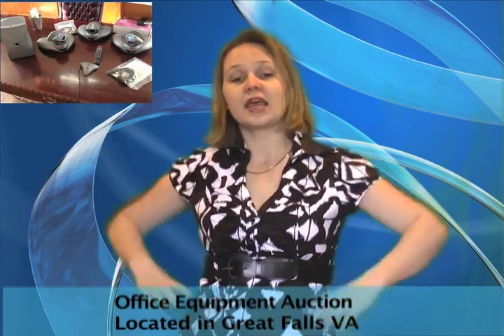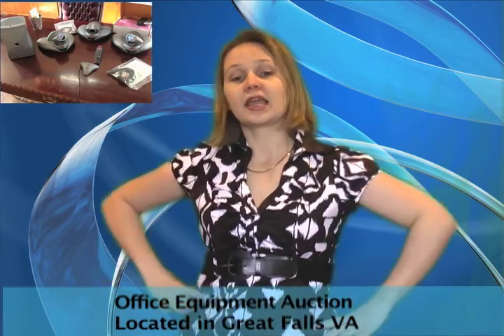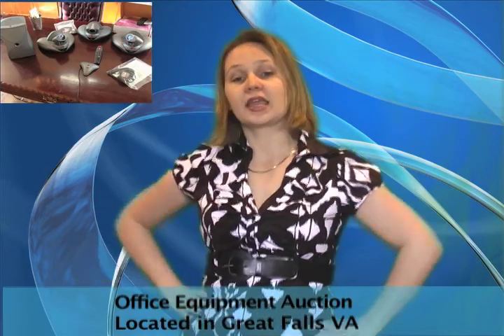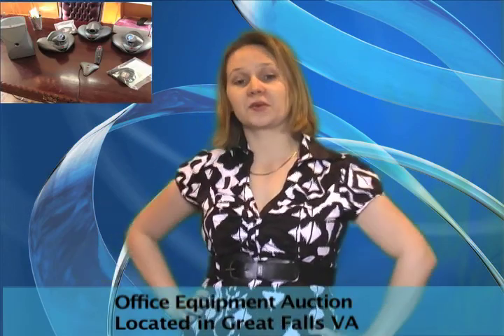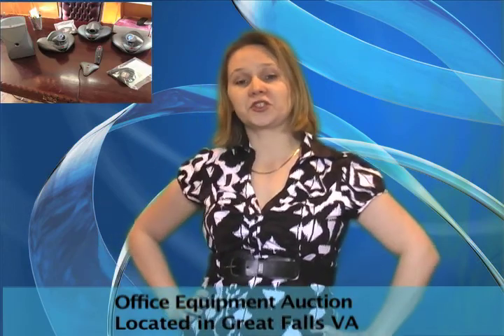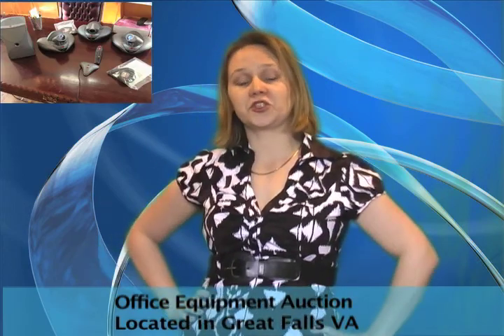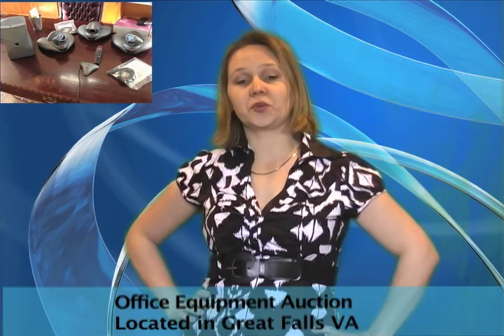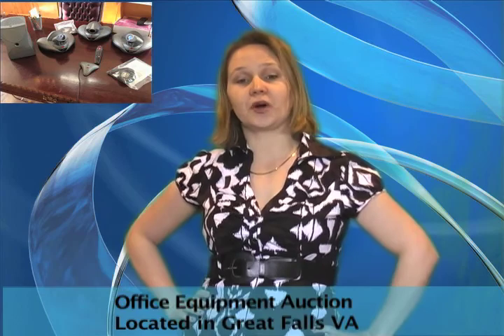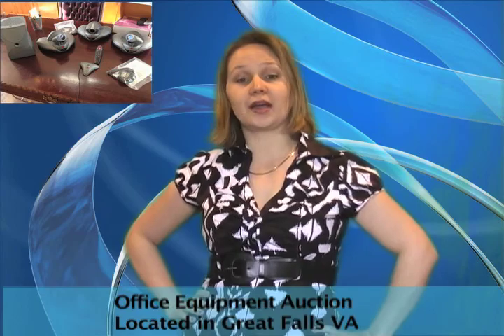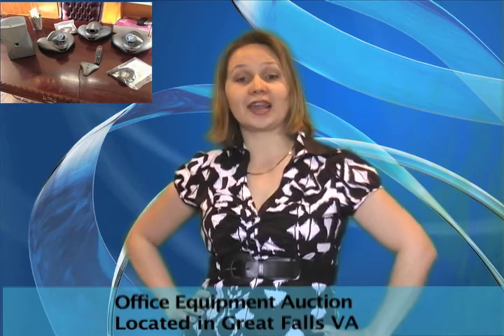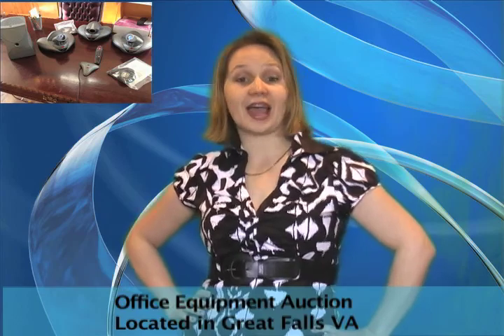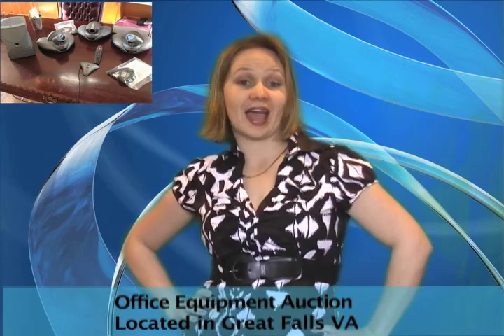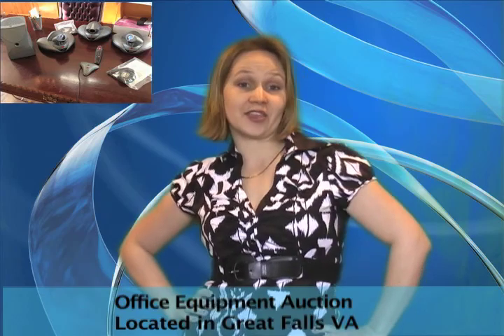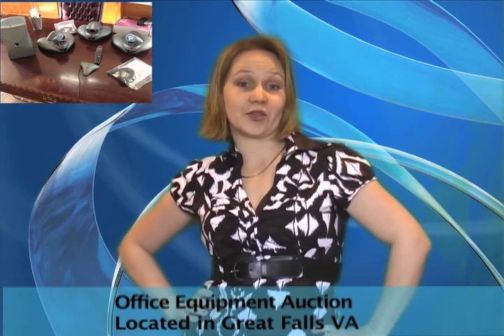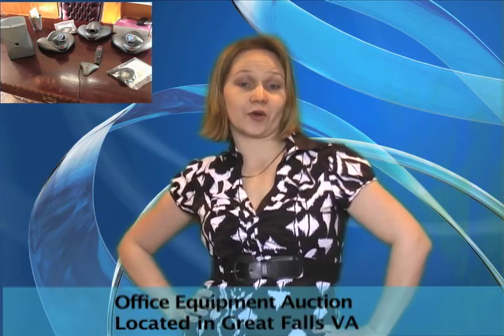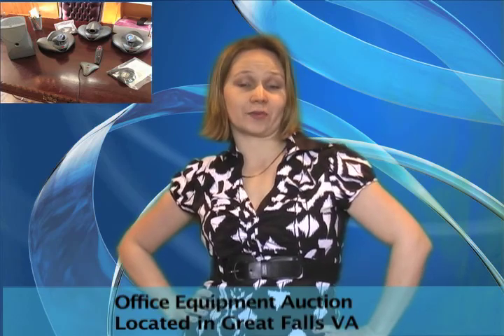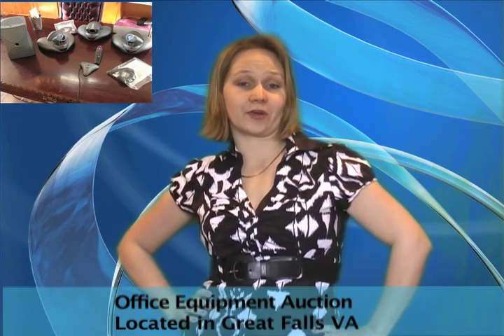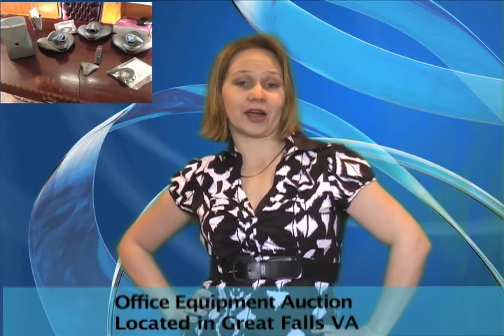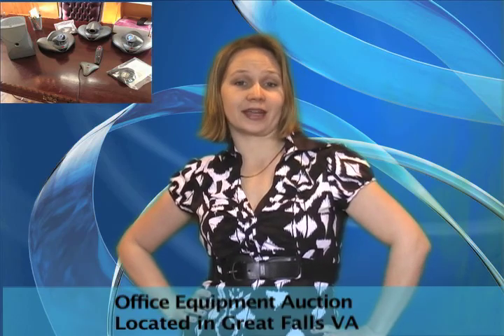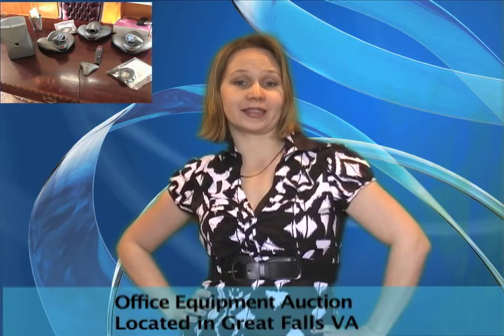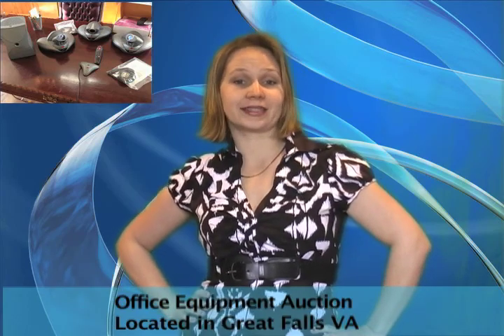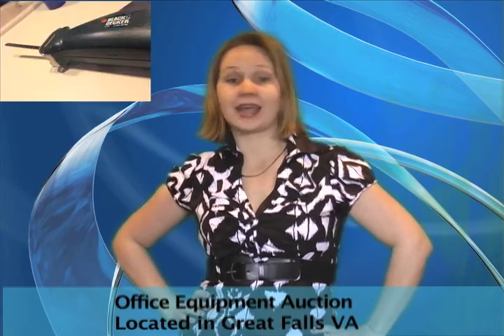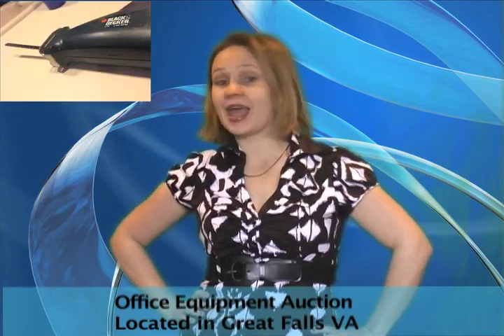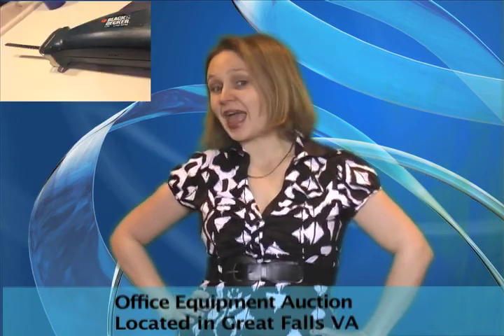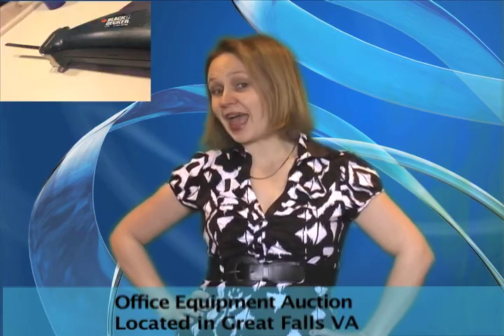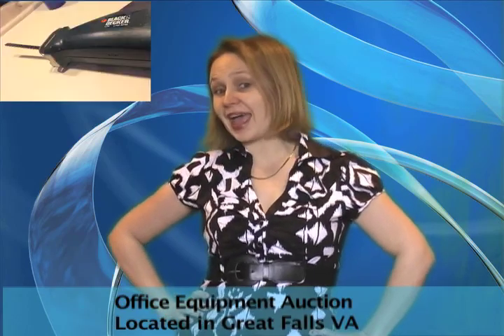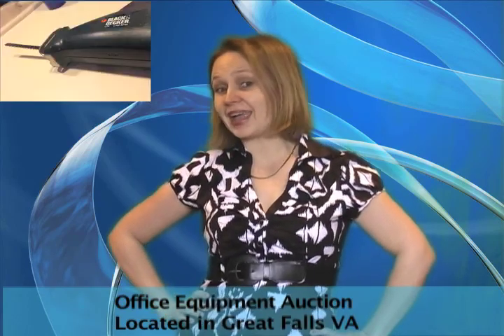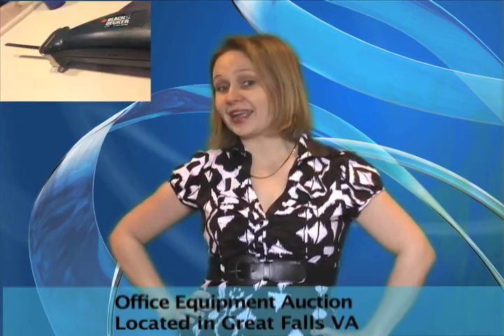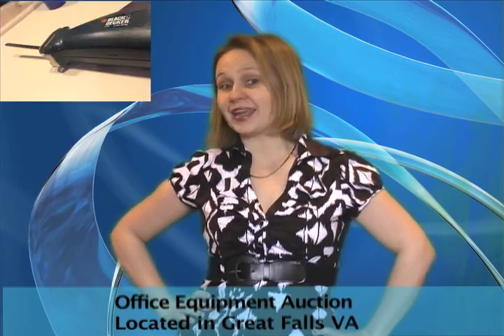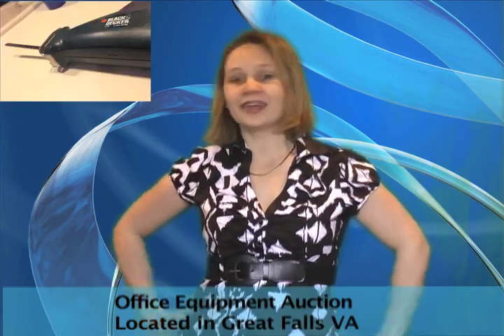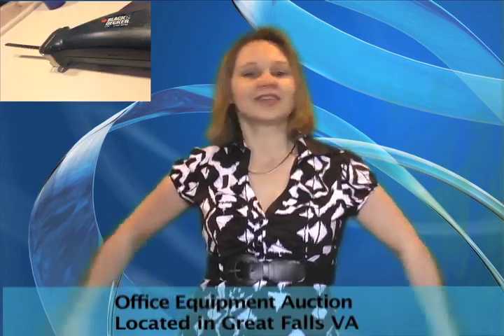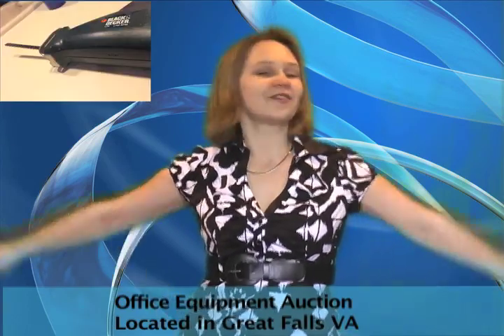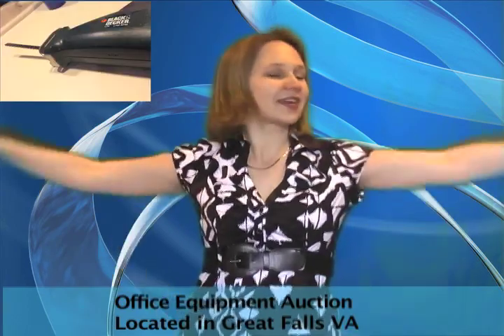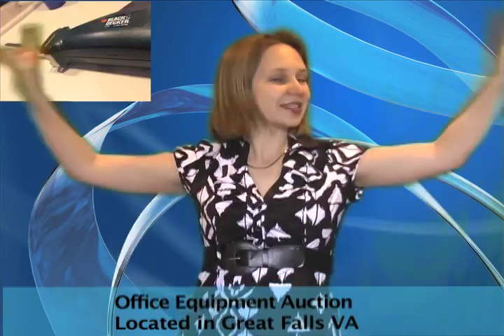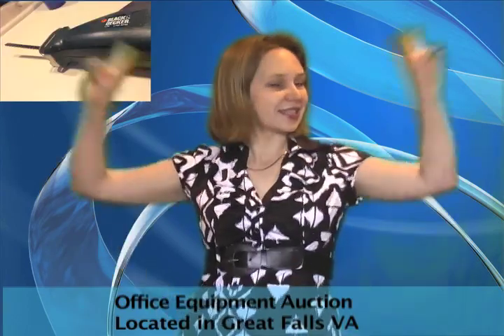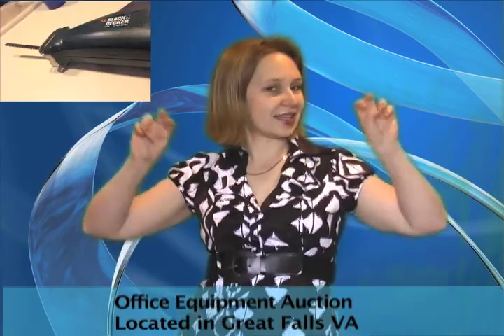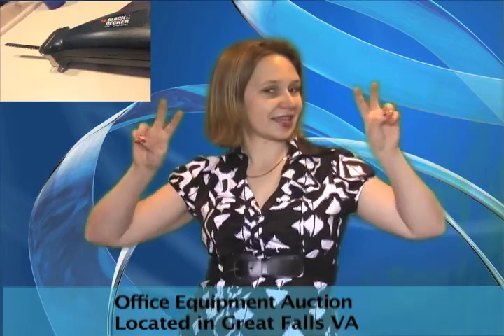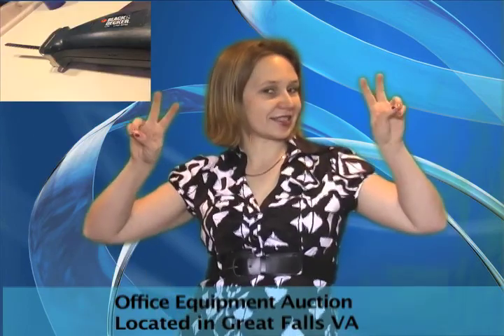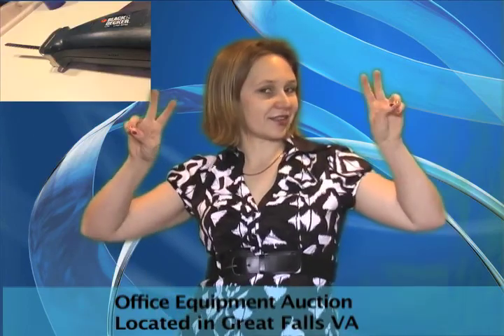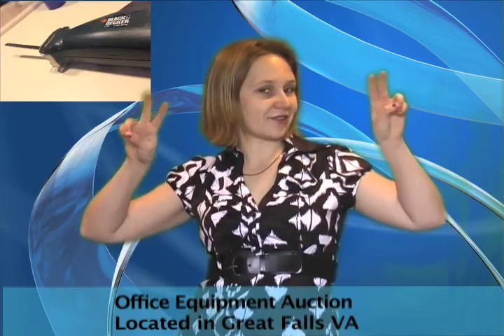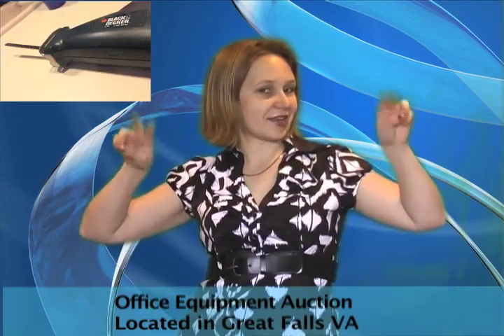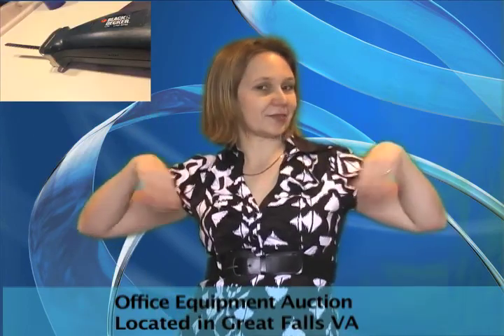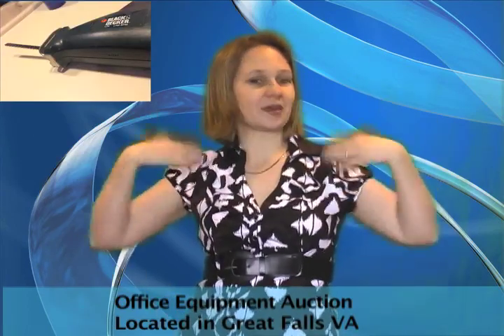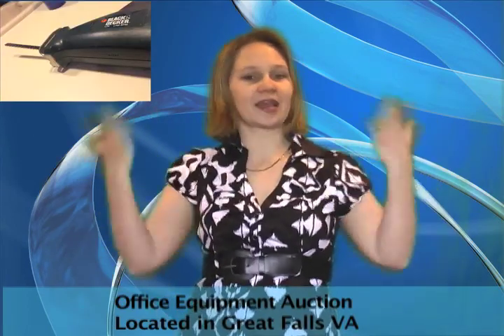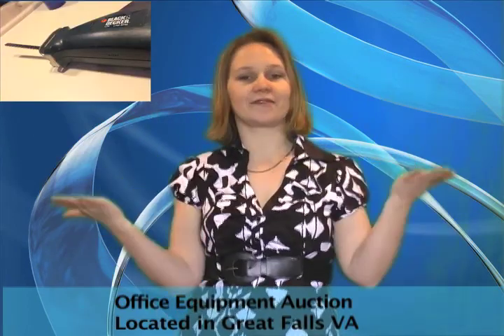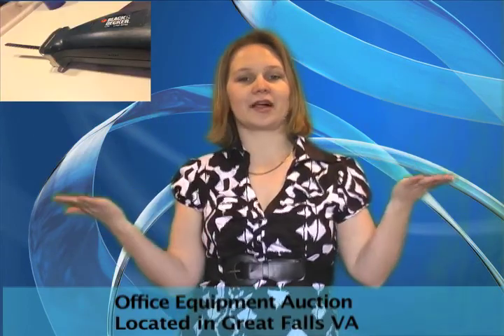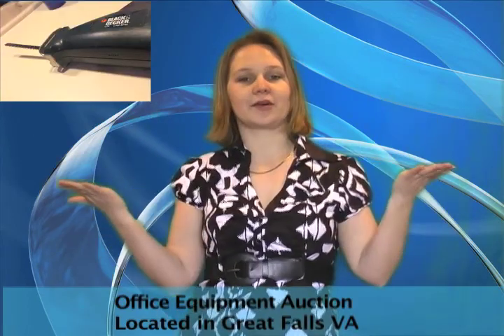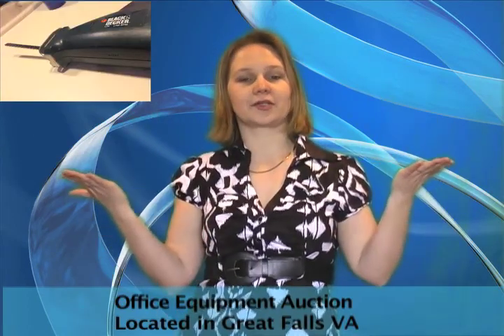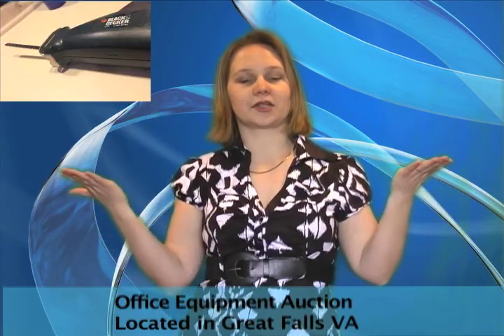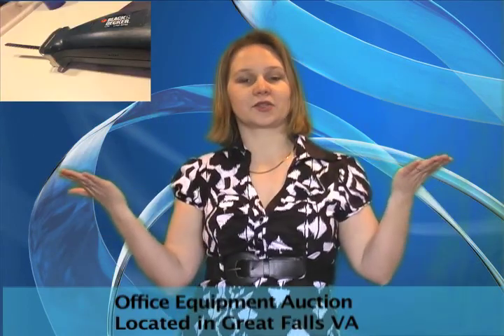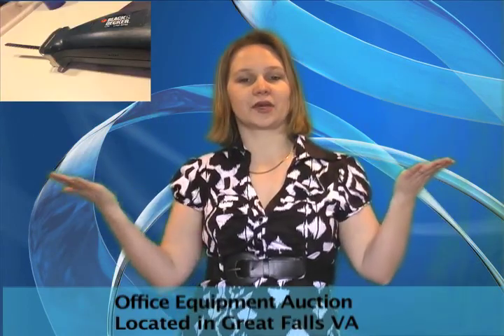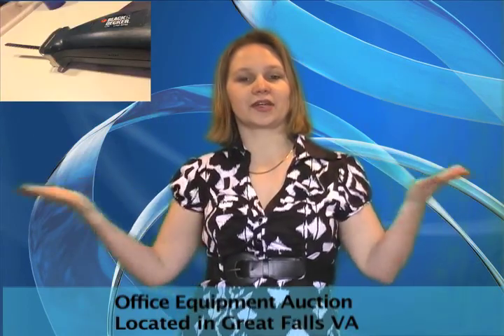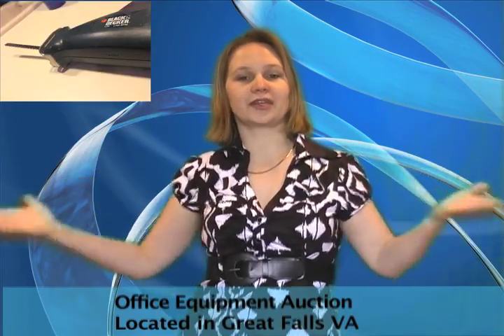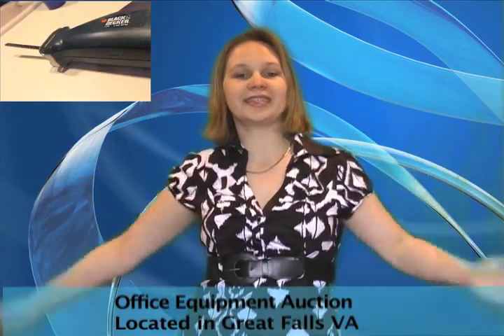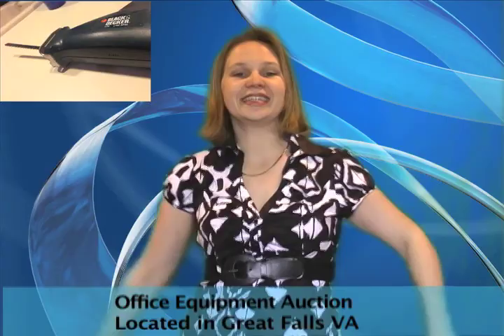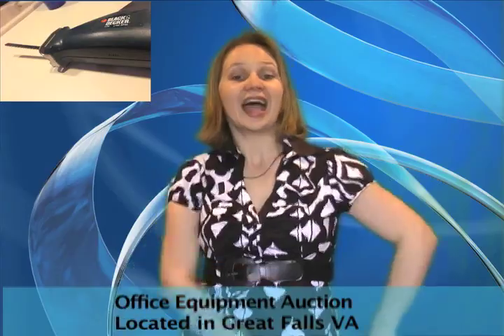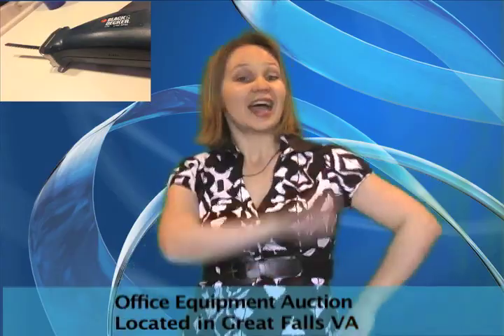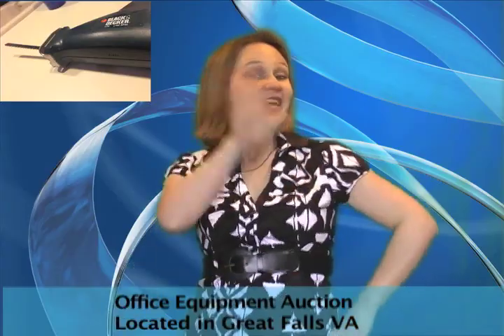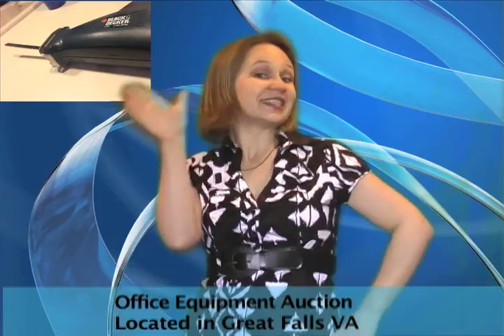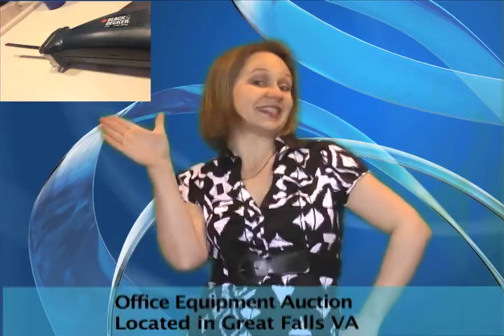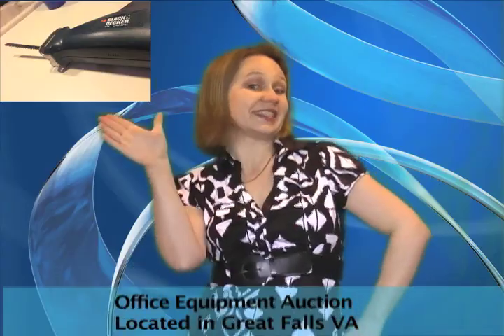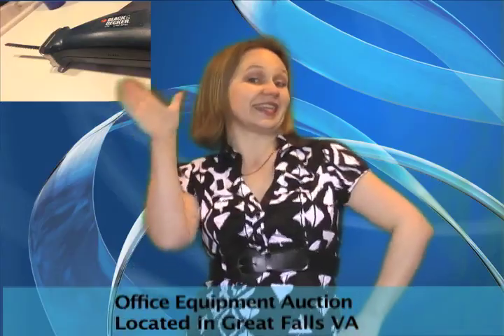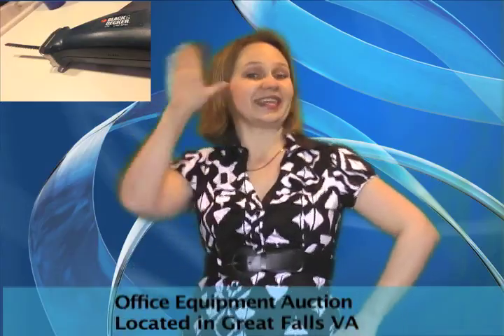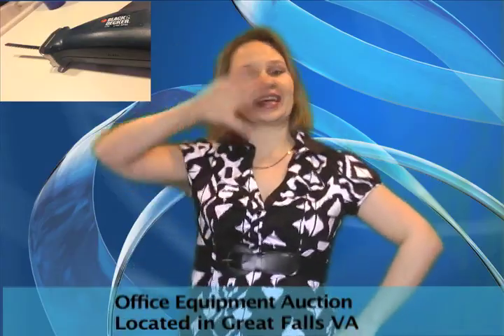Get what you want at your price. Hey, don't forget to like us on Facebook and follow us on Twitter. See ya!